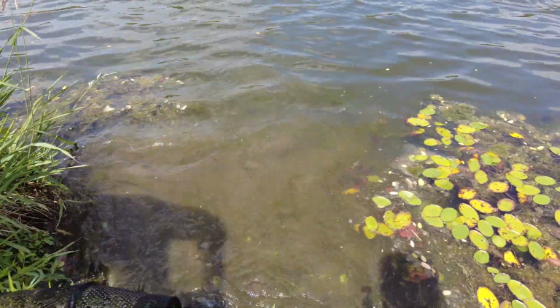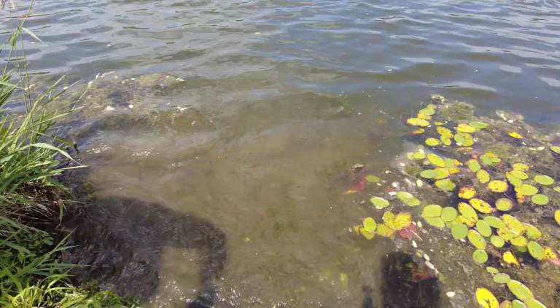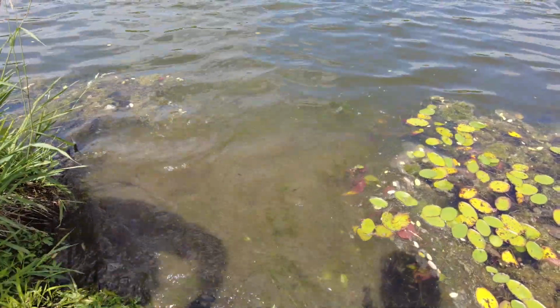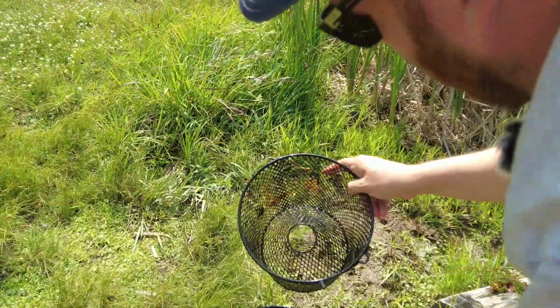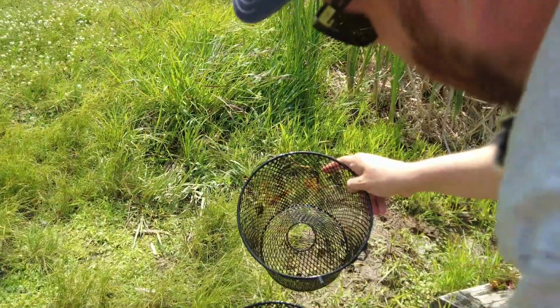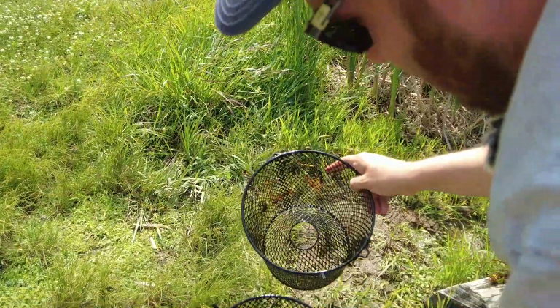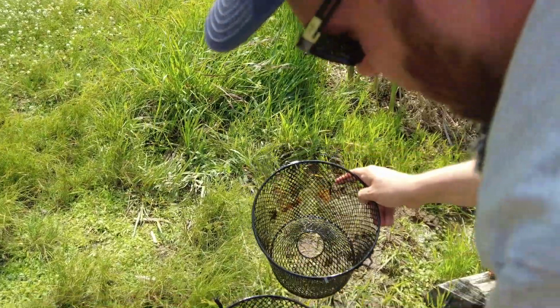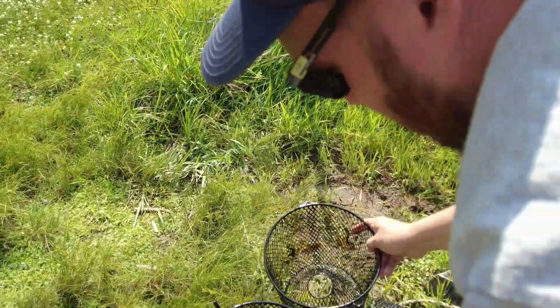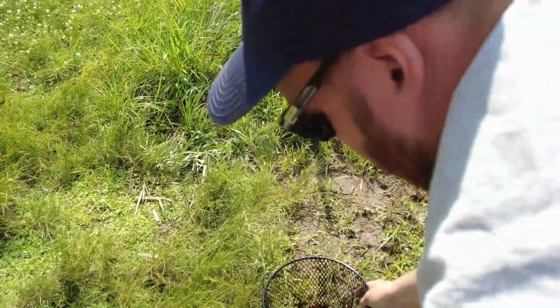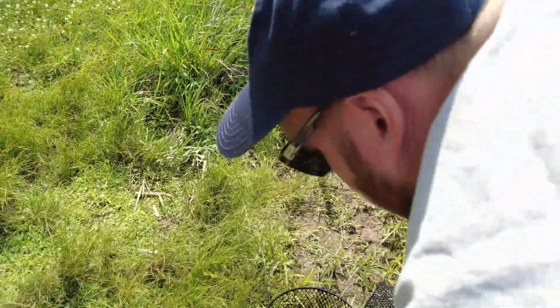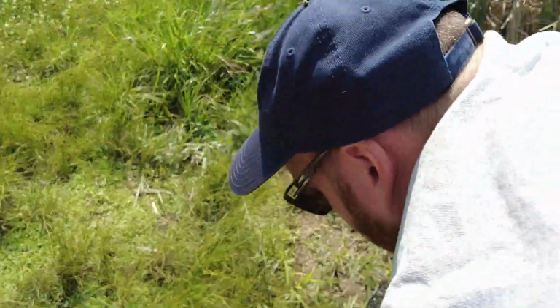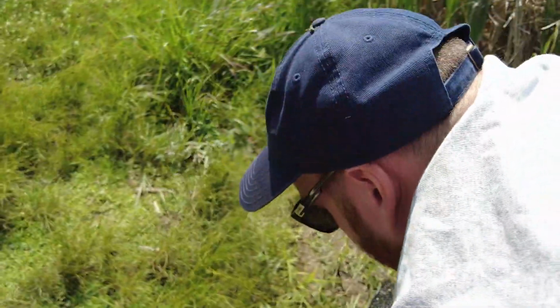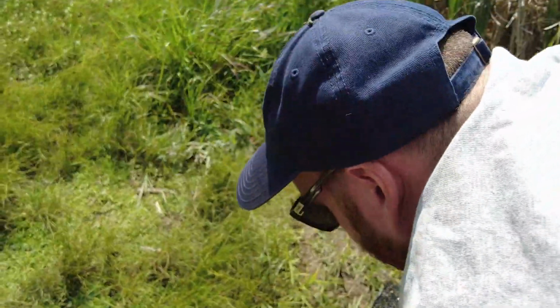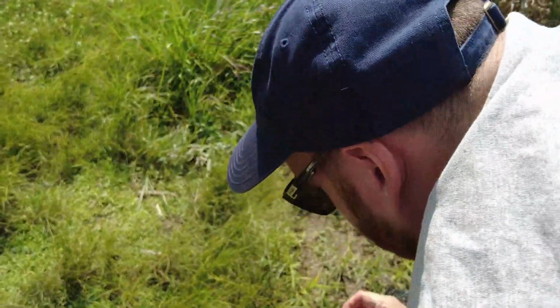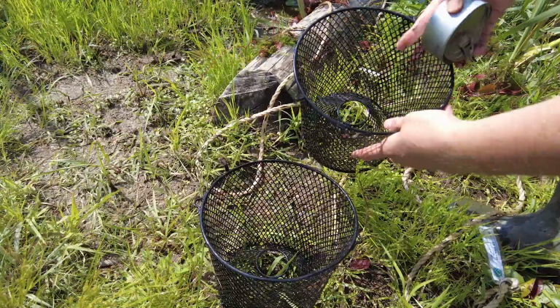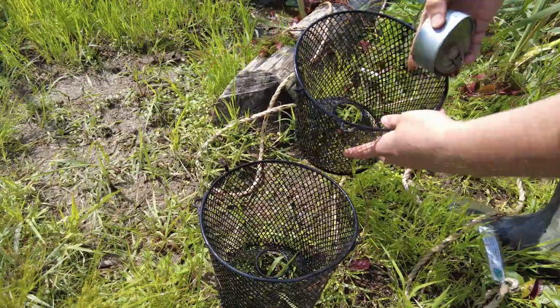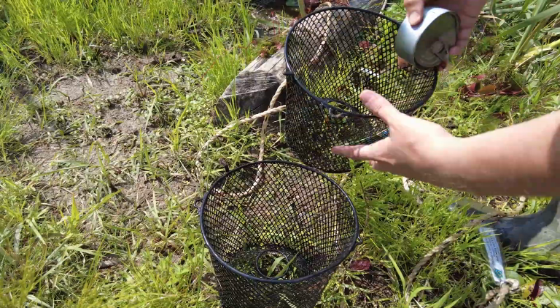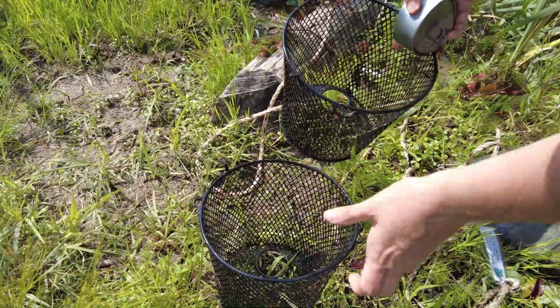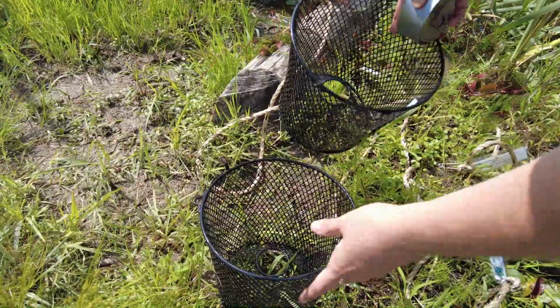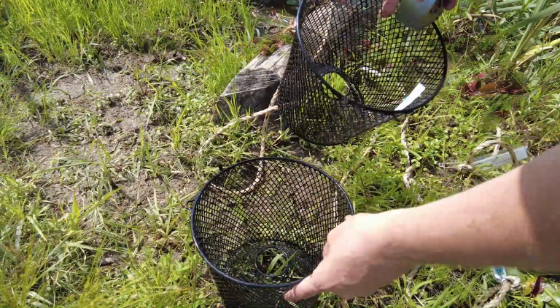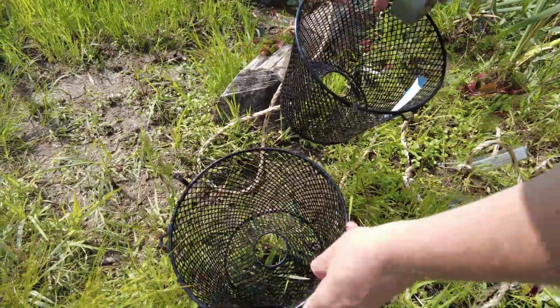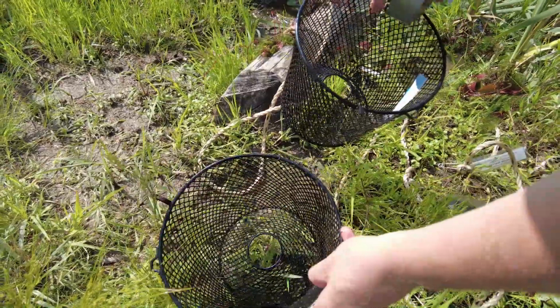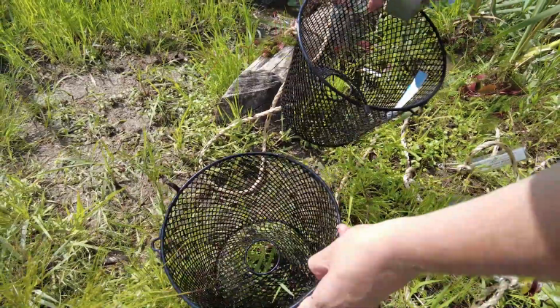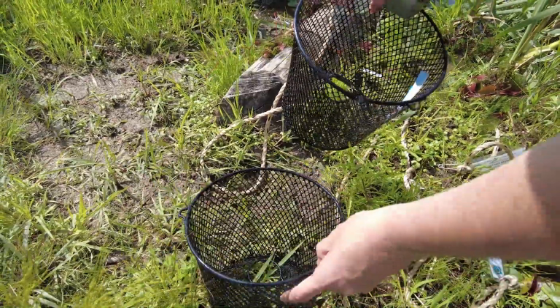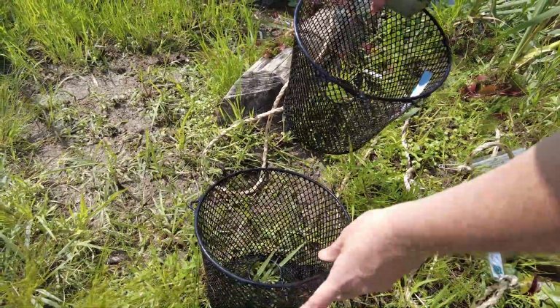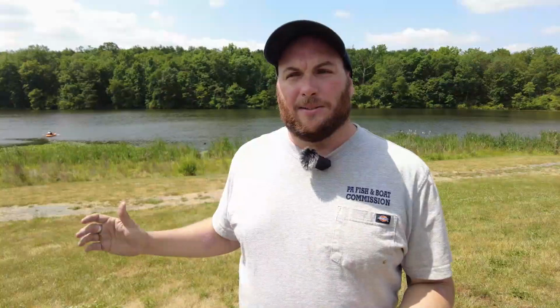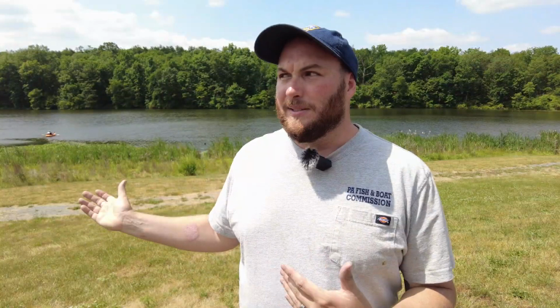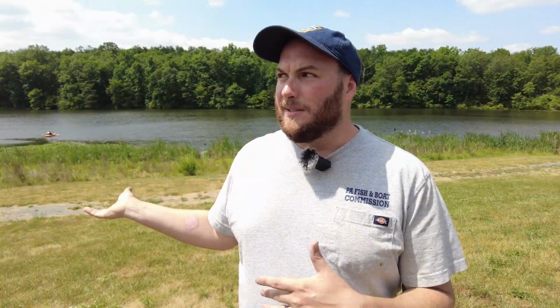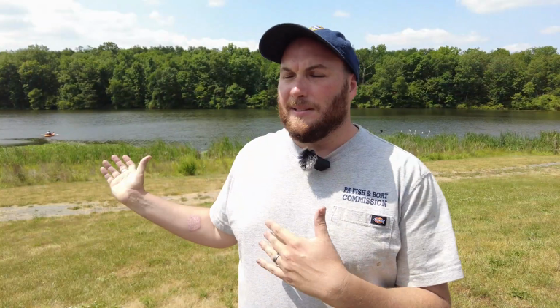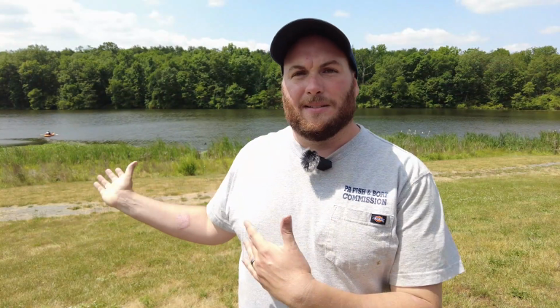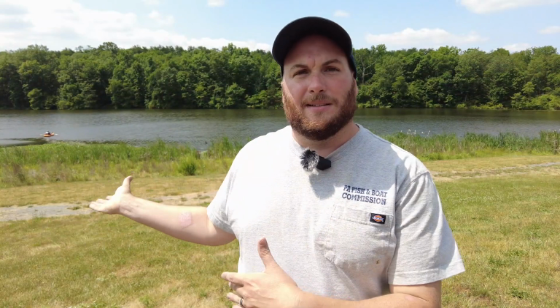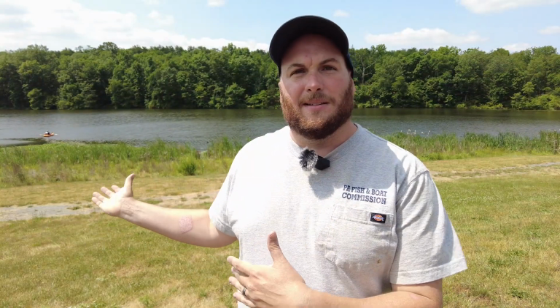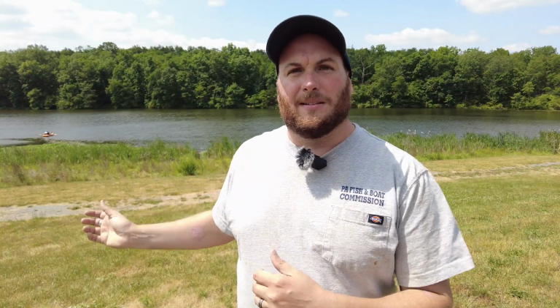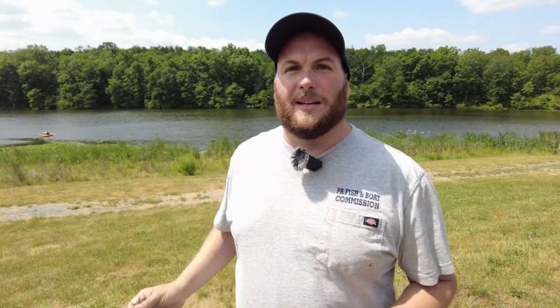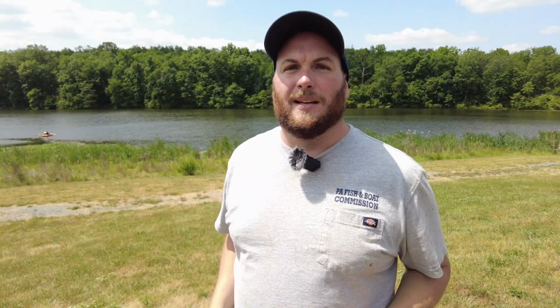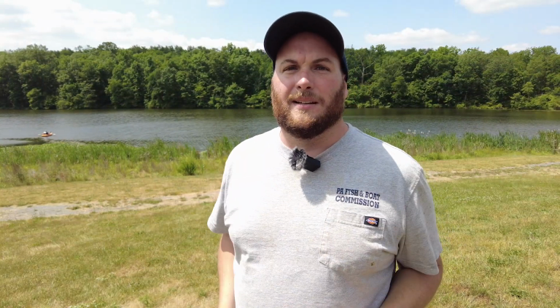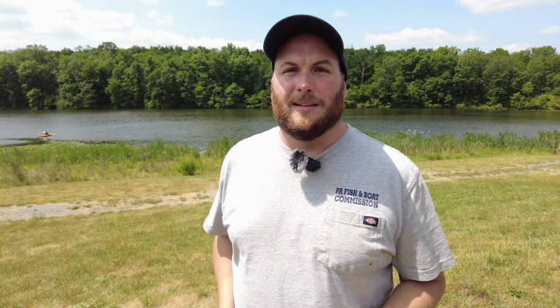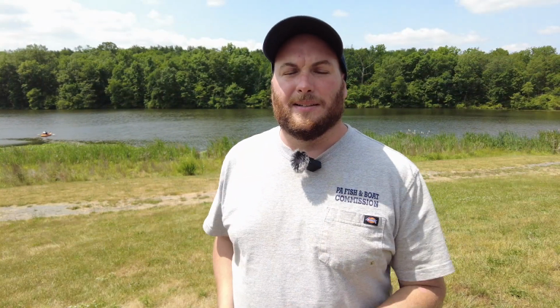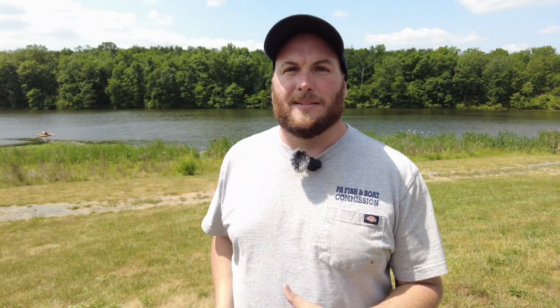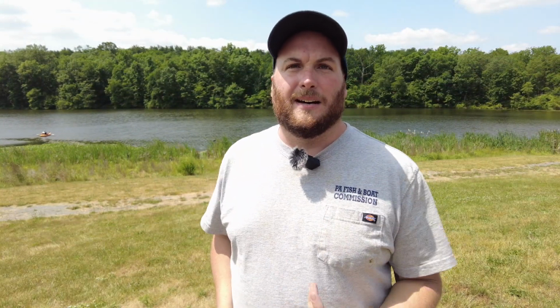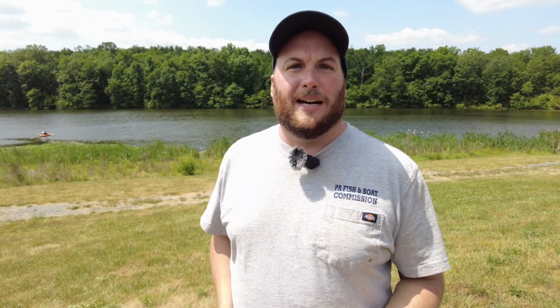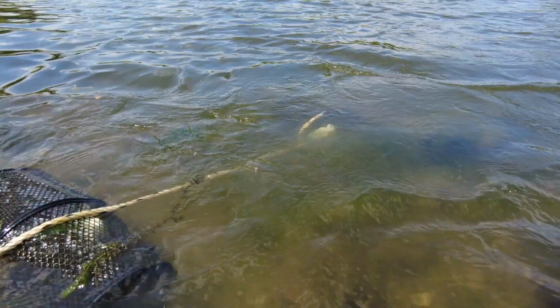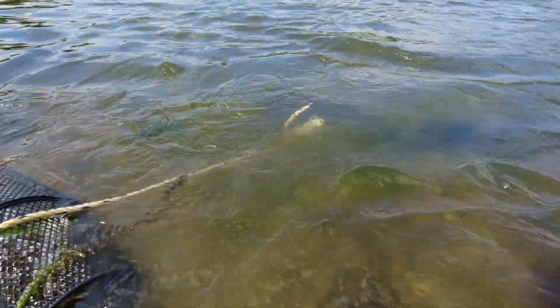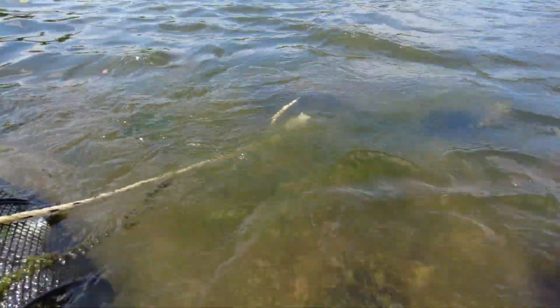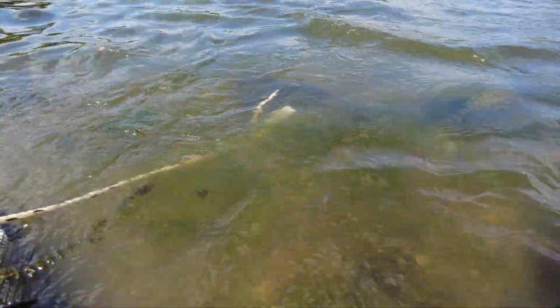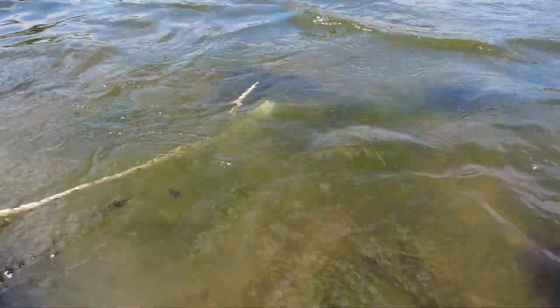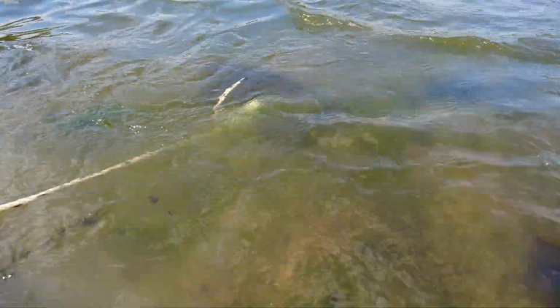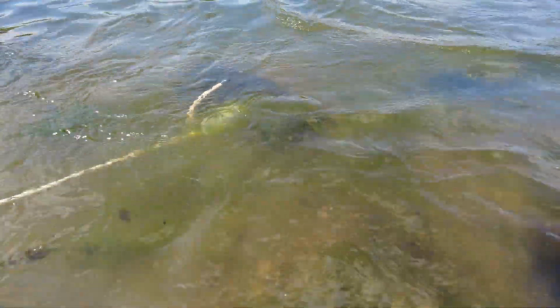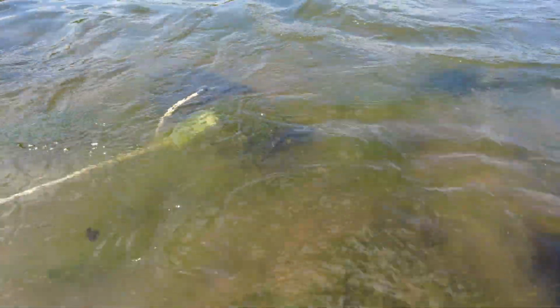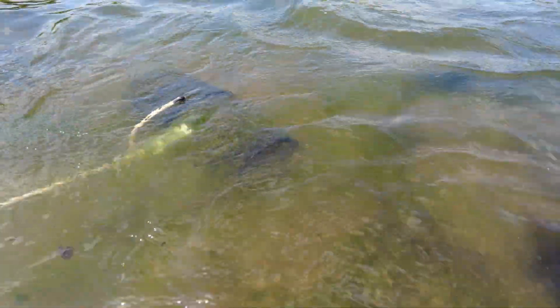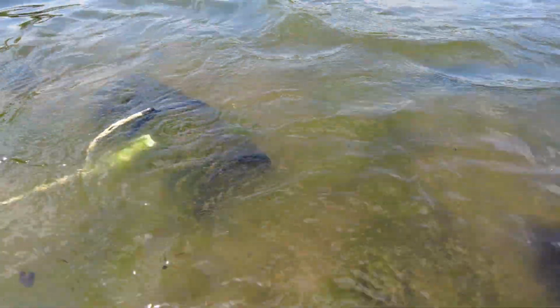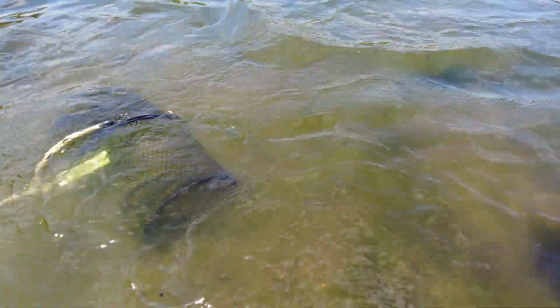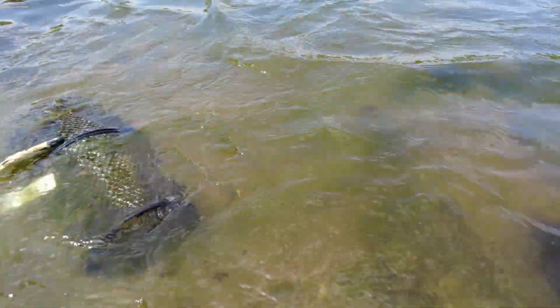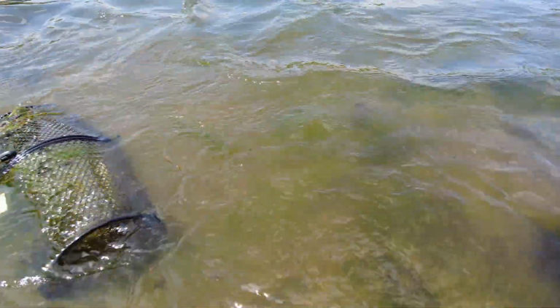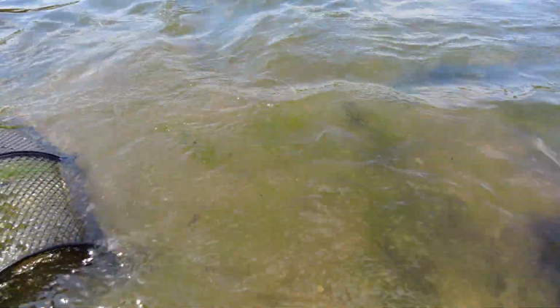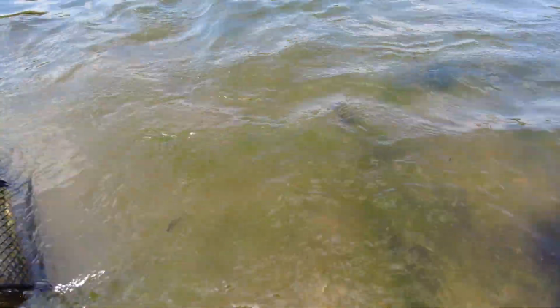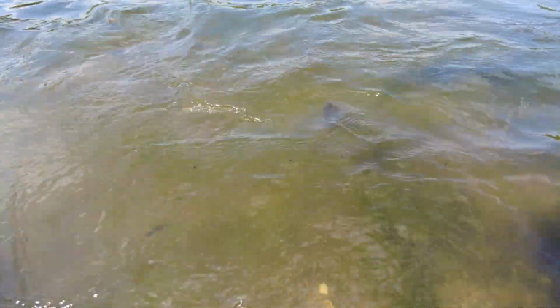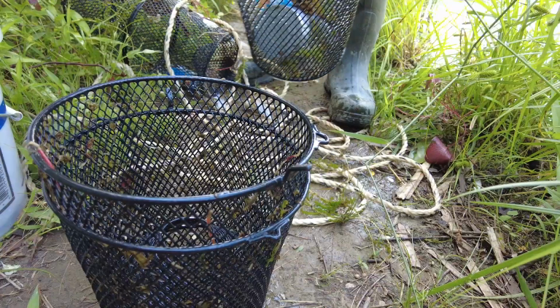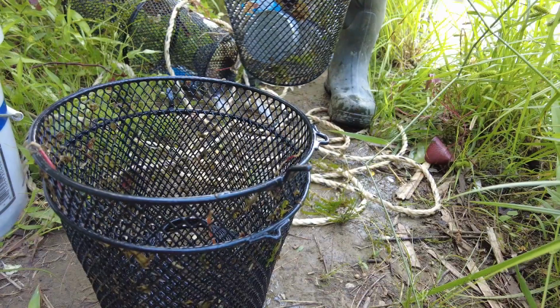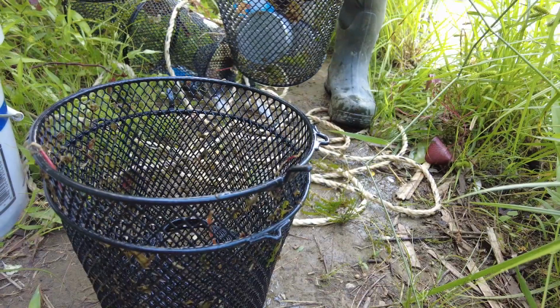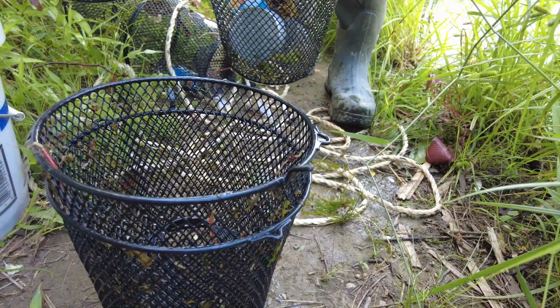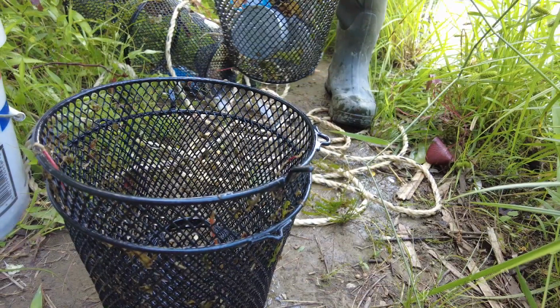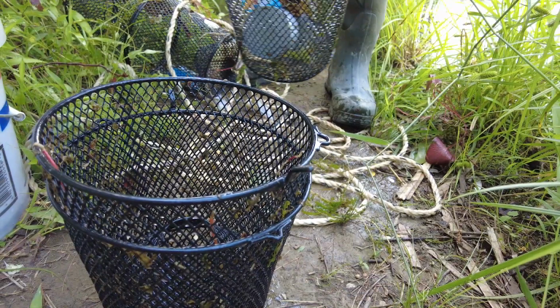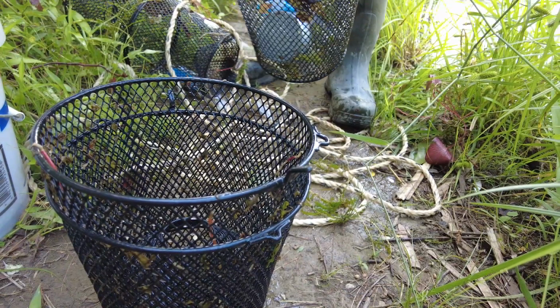We did not catch any invasive crayfish, which potentially suggests that this lake does not have any invasive crayfish in it. So very good news today.